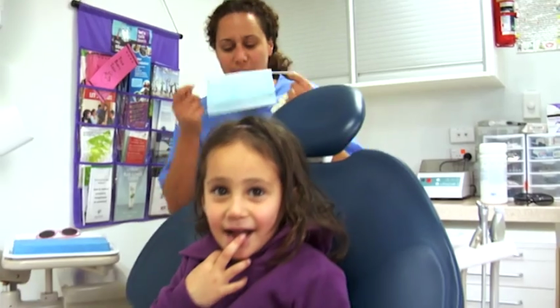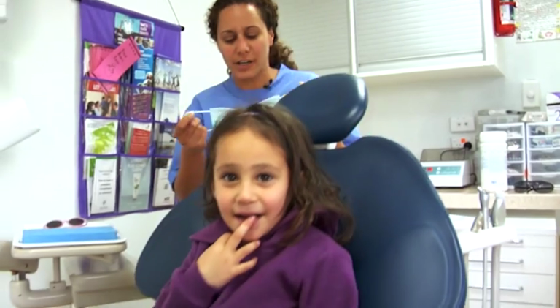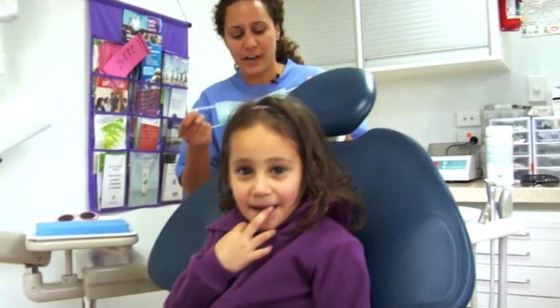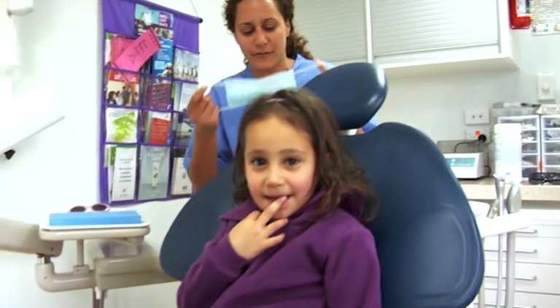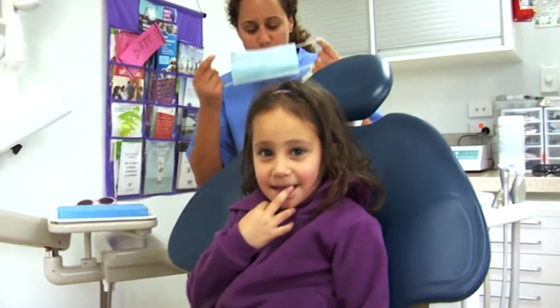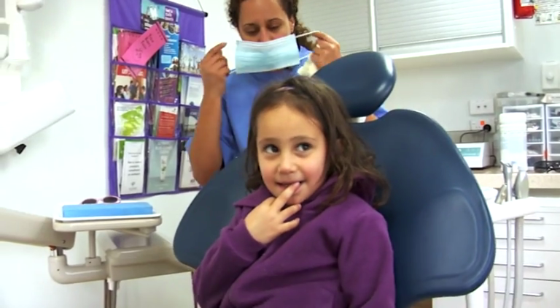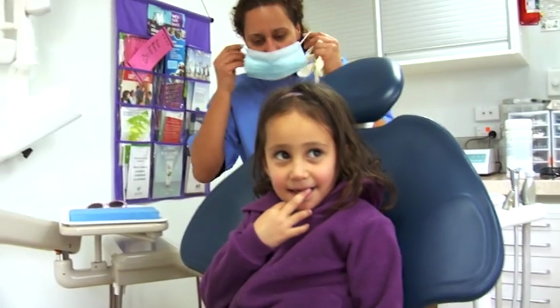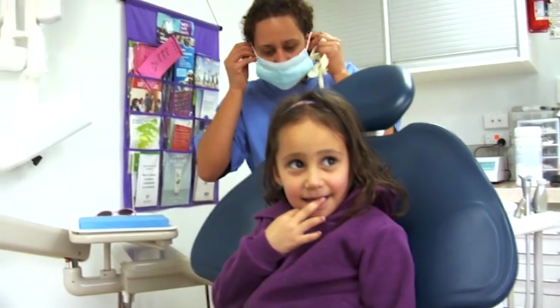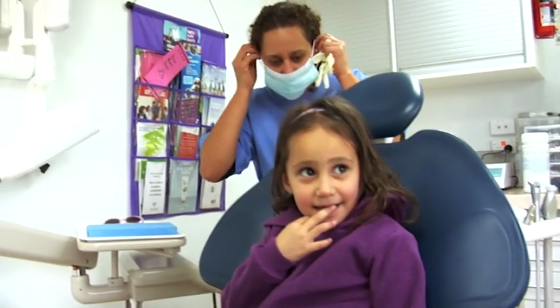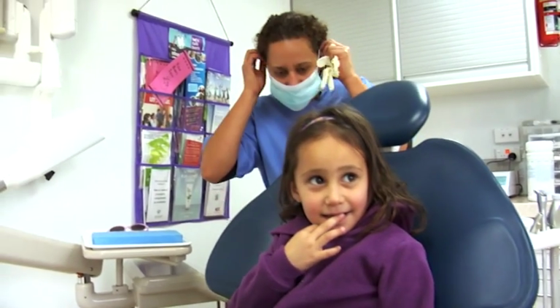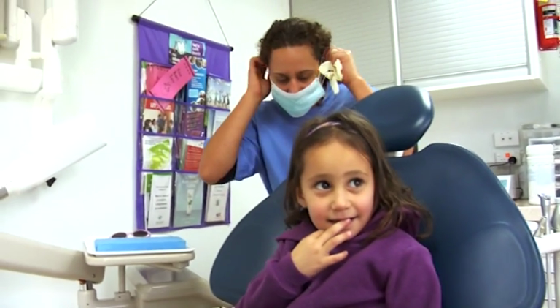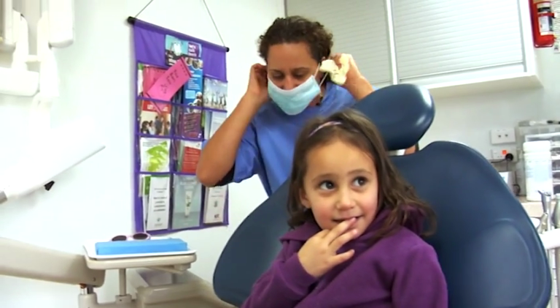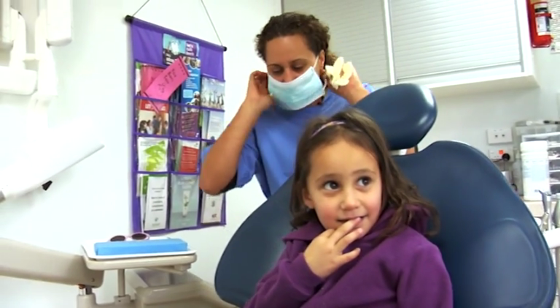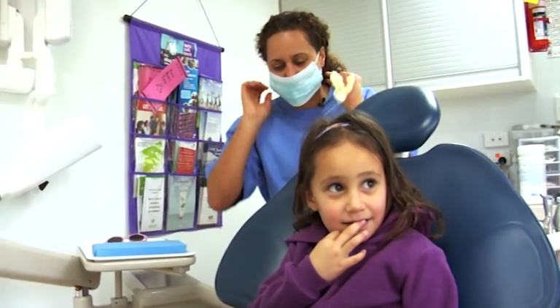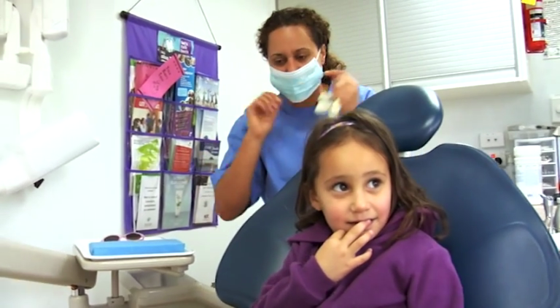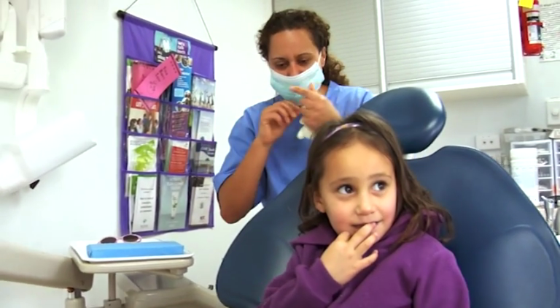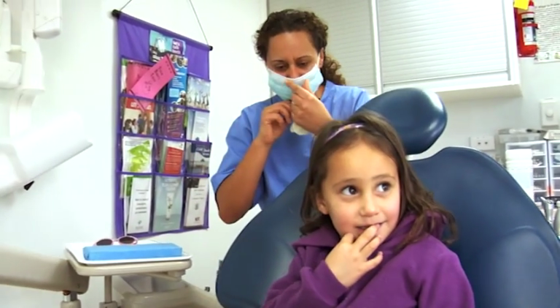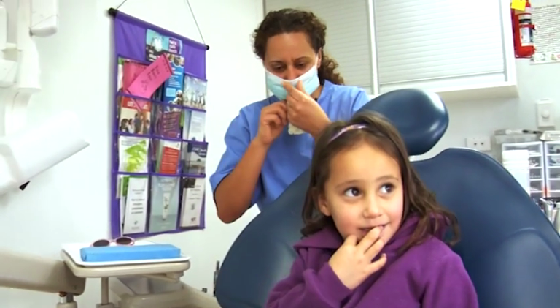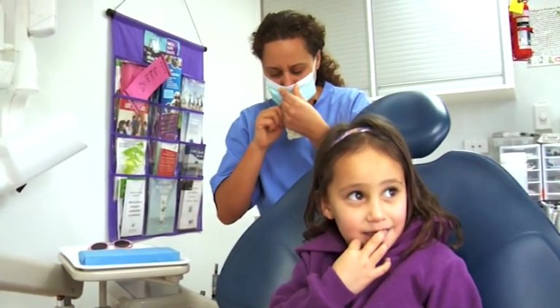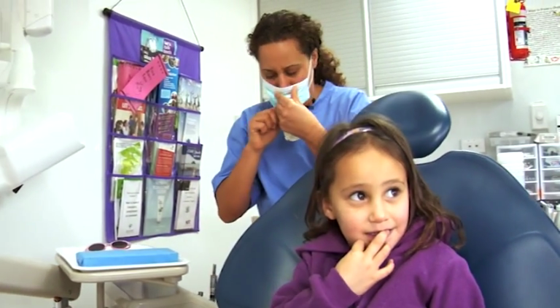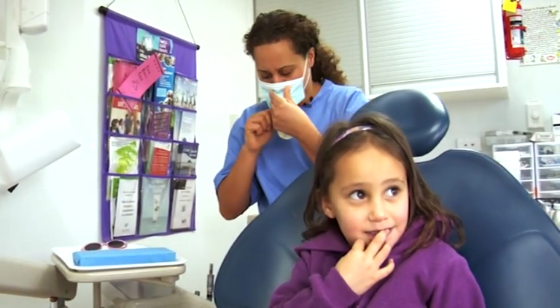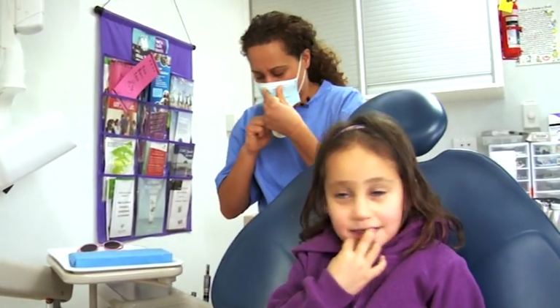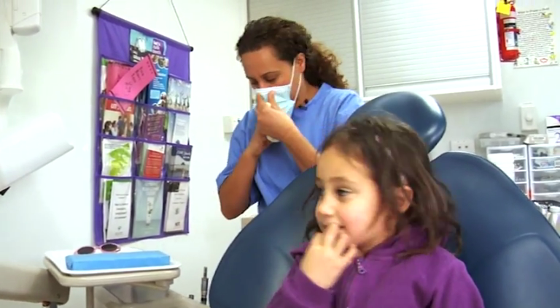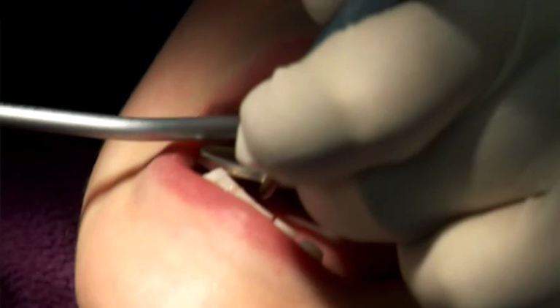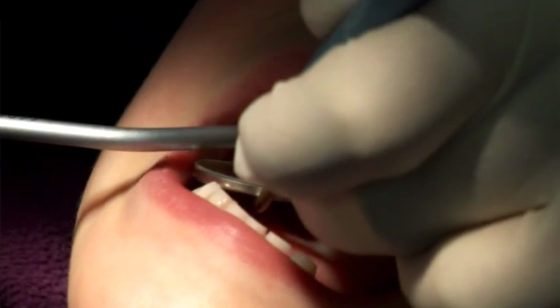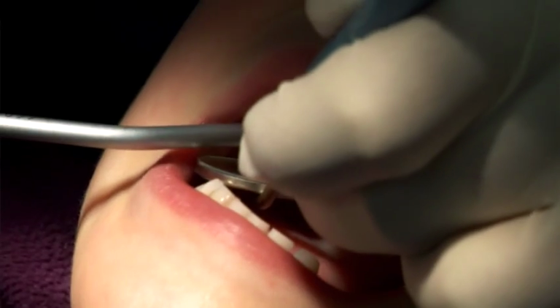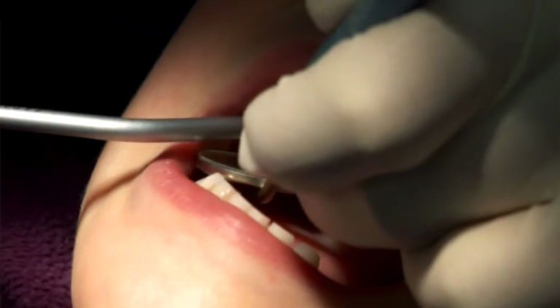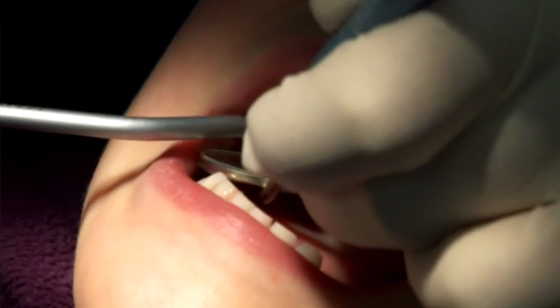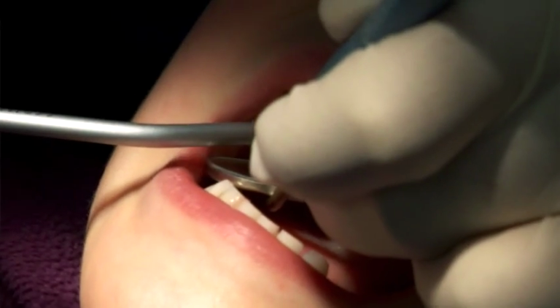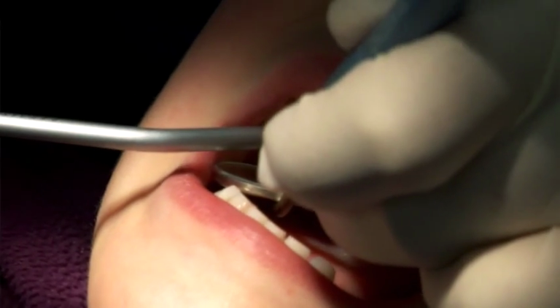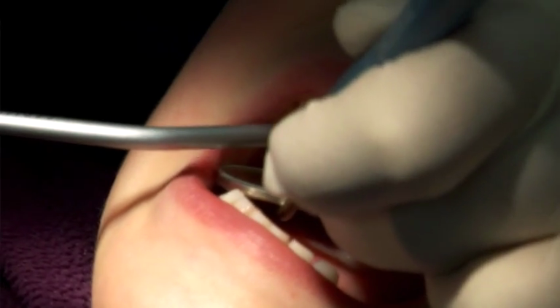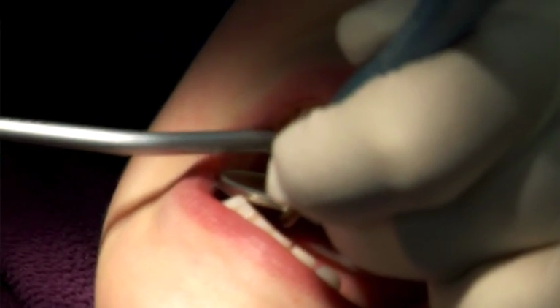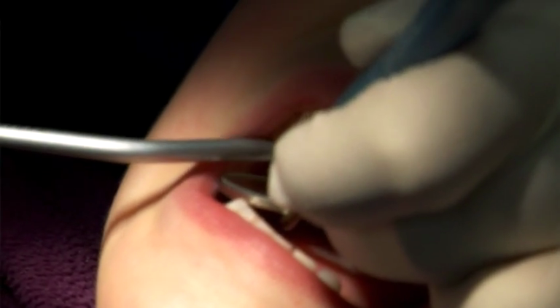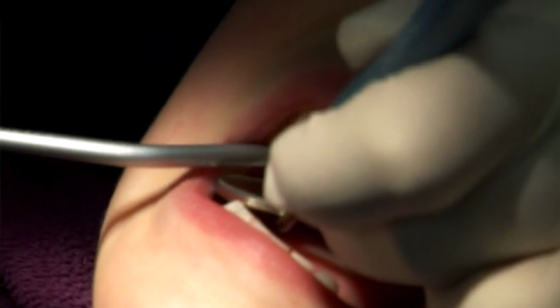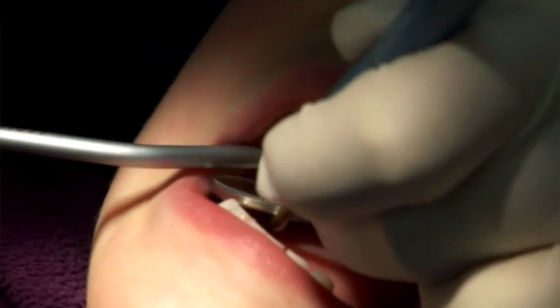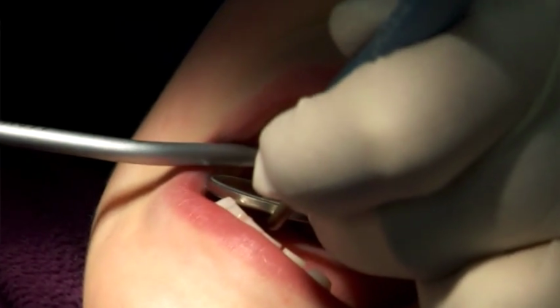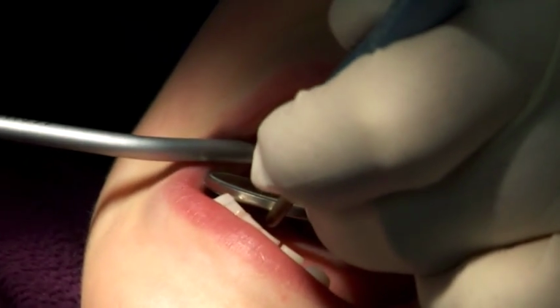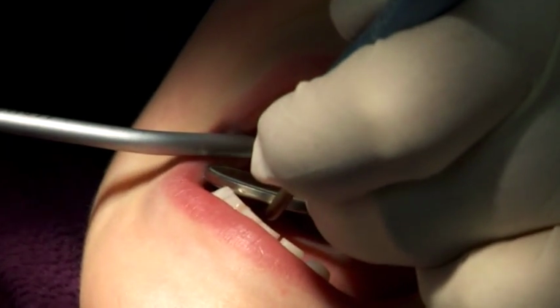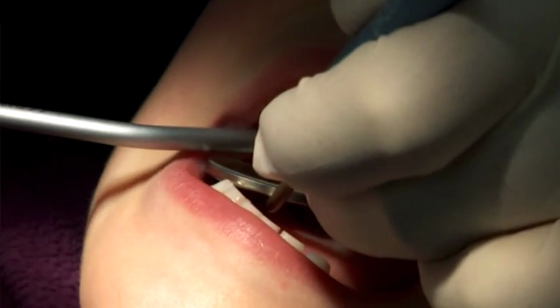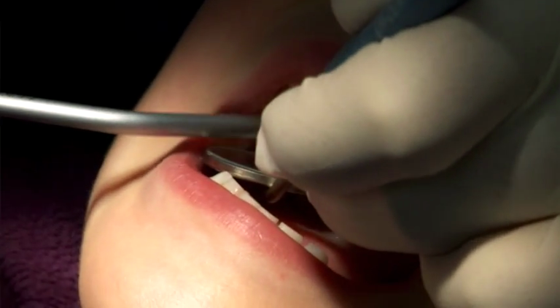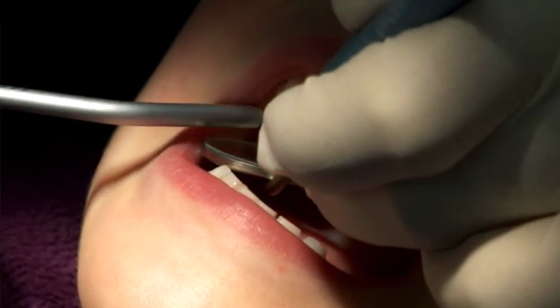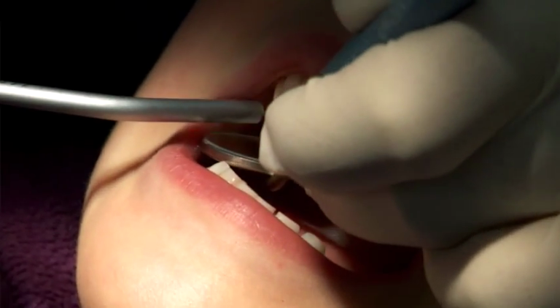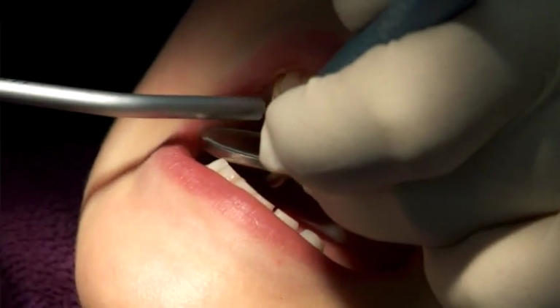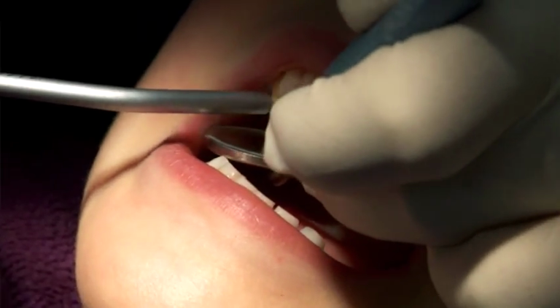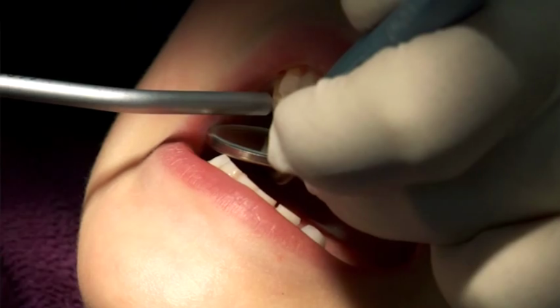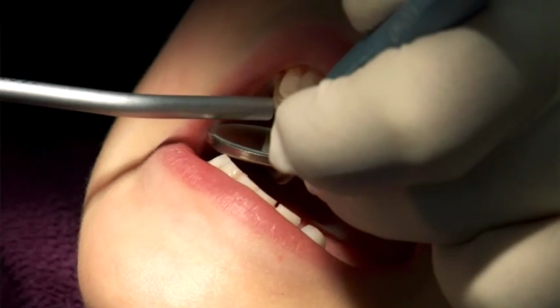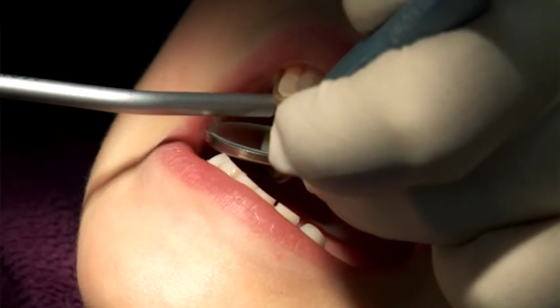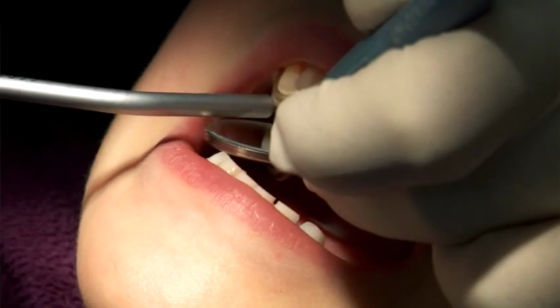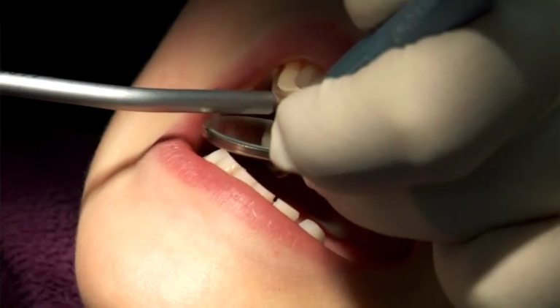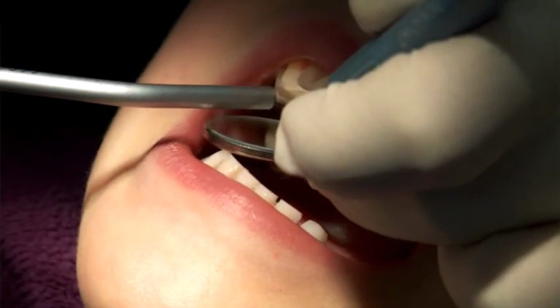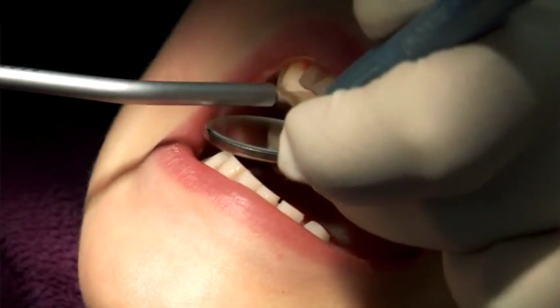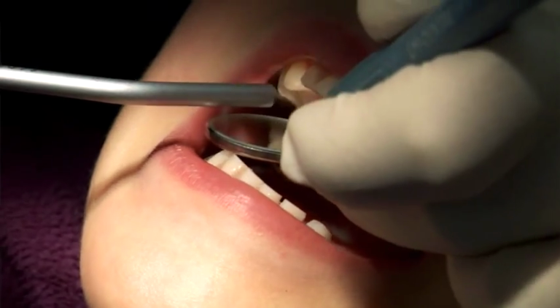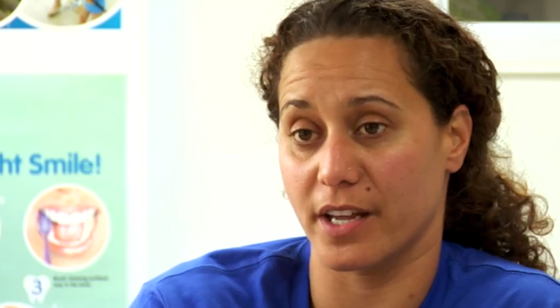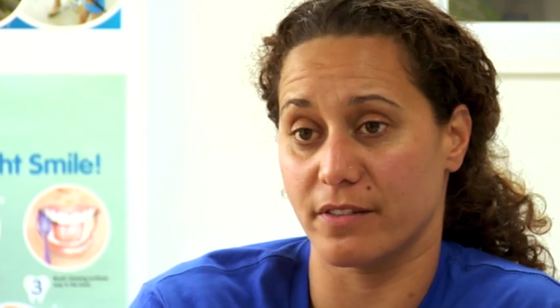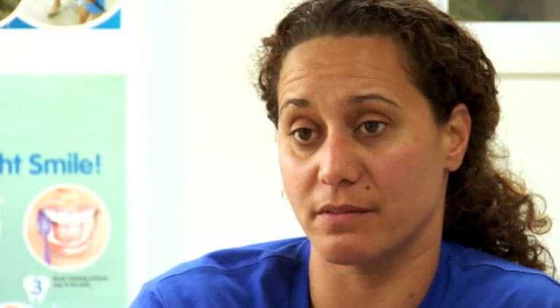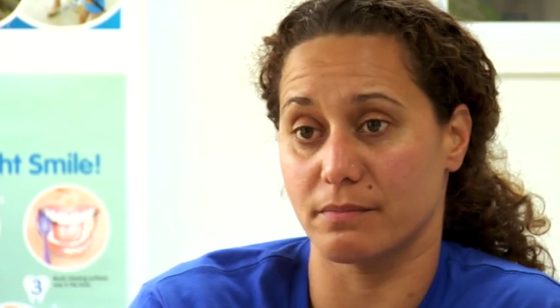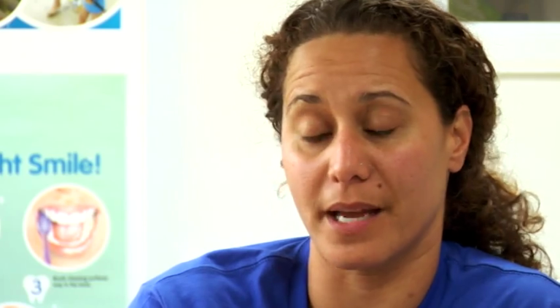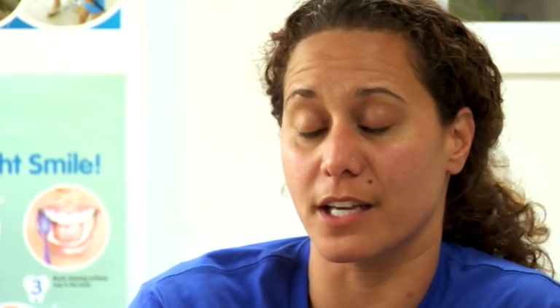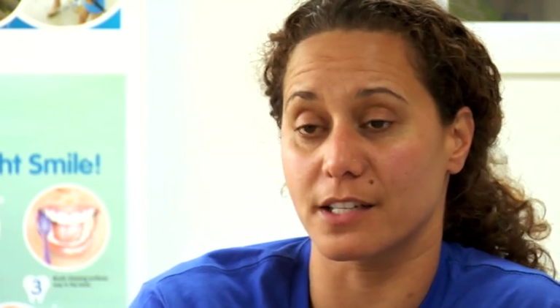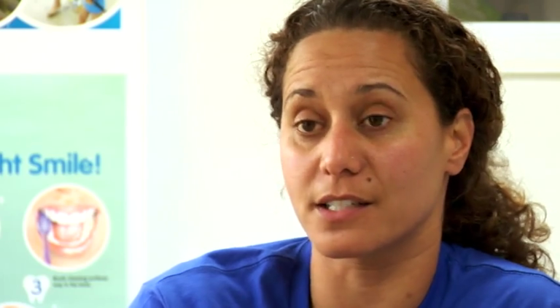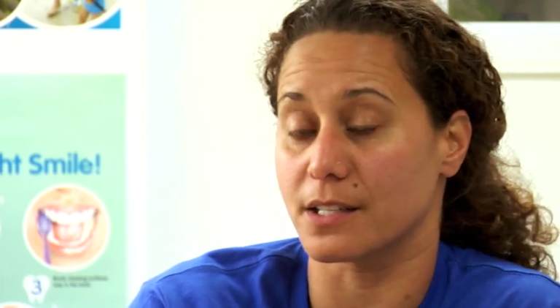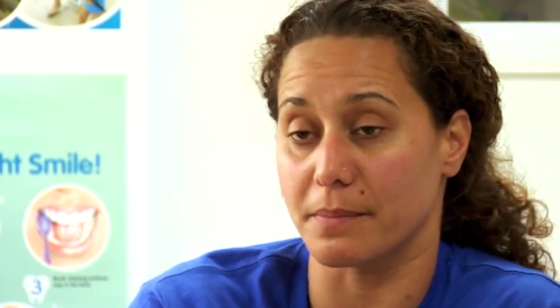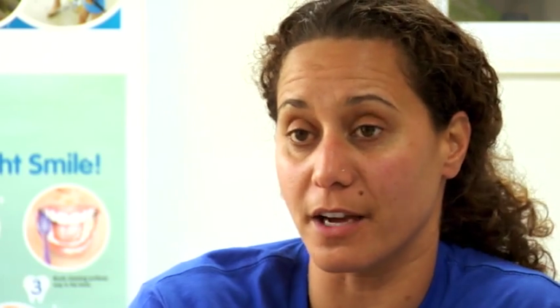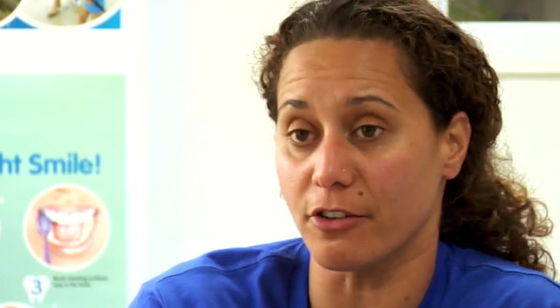We're going to go for a ride in the chair. They're baby teeth that have just come through. They're actually decayed before they even make it into the mouth.